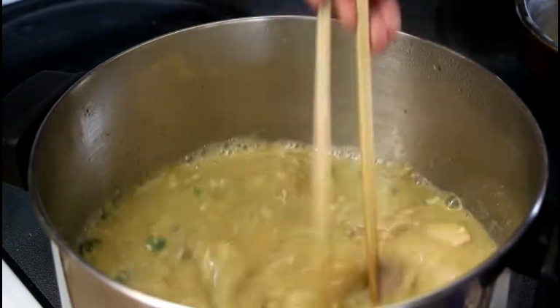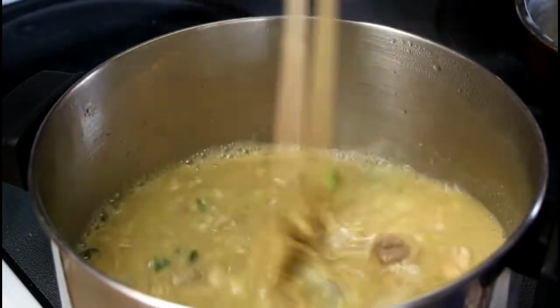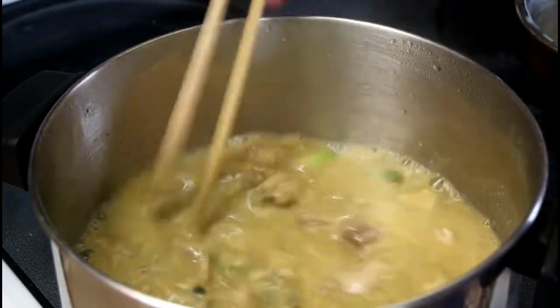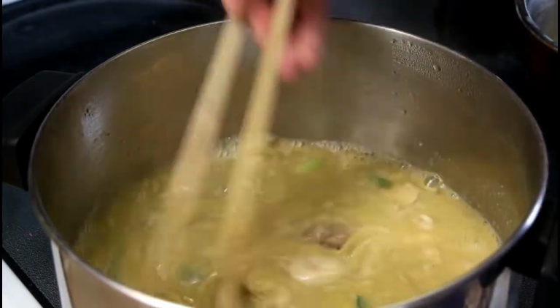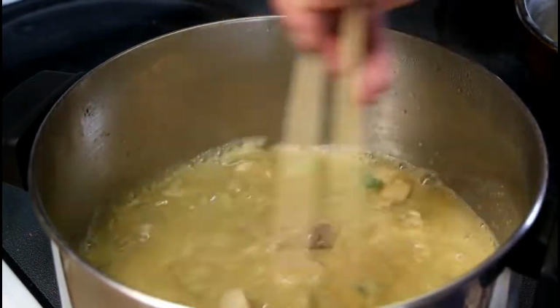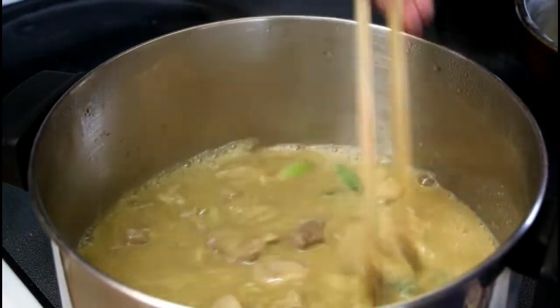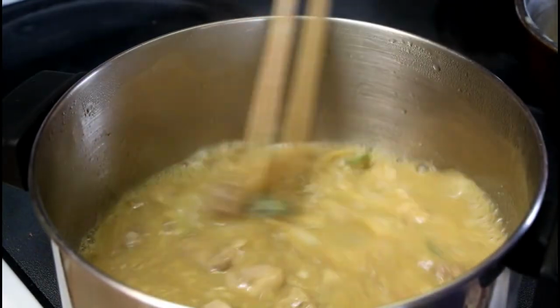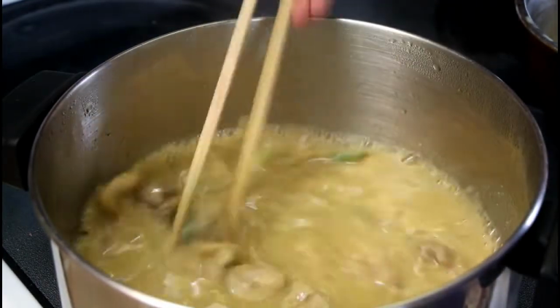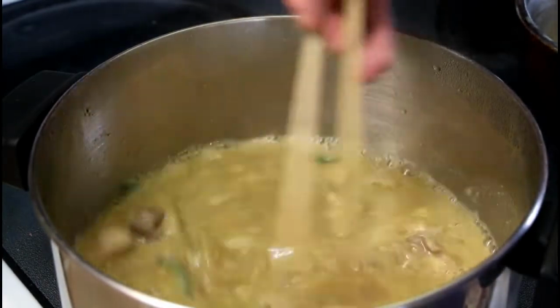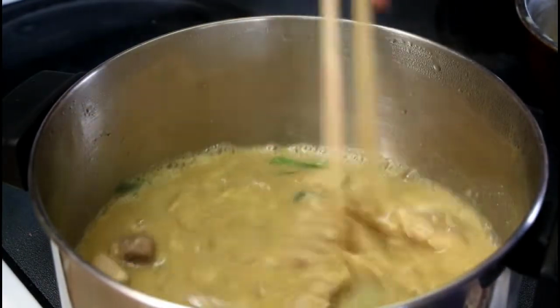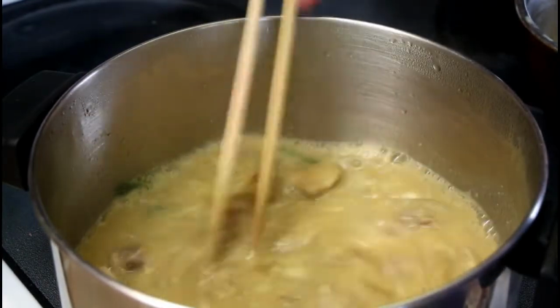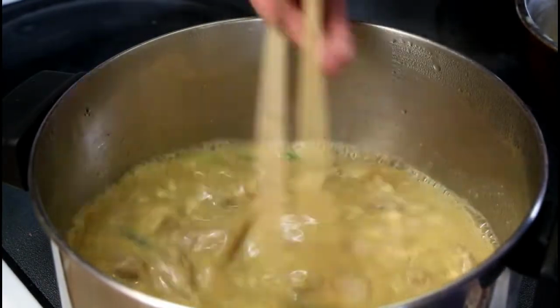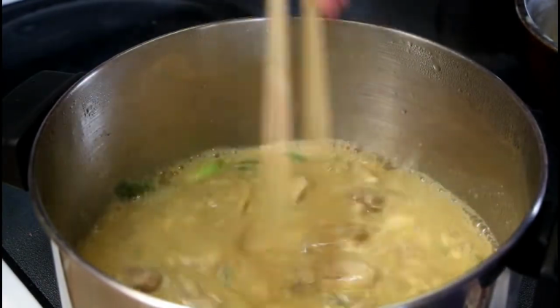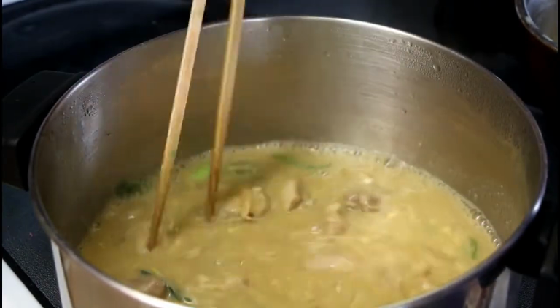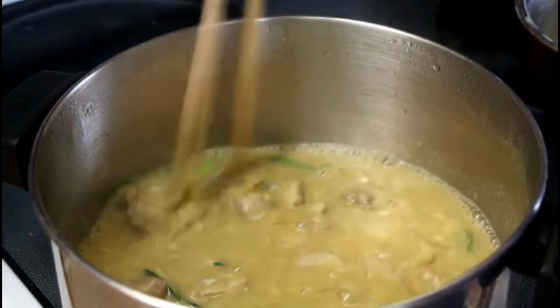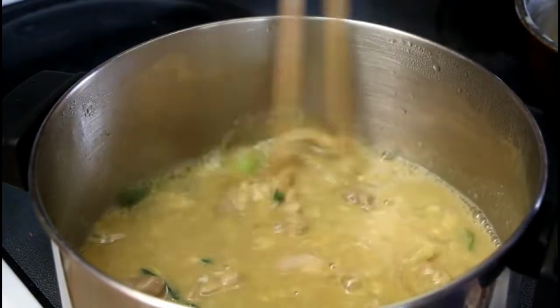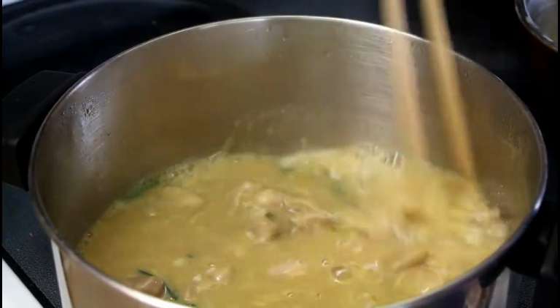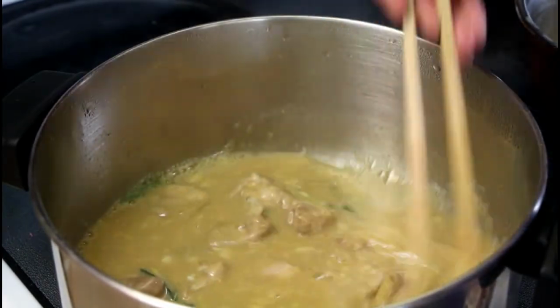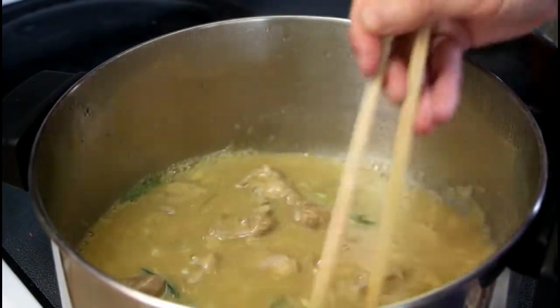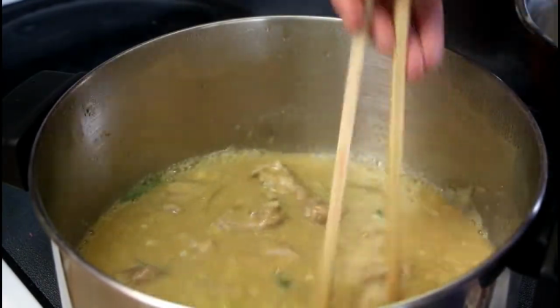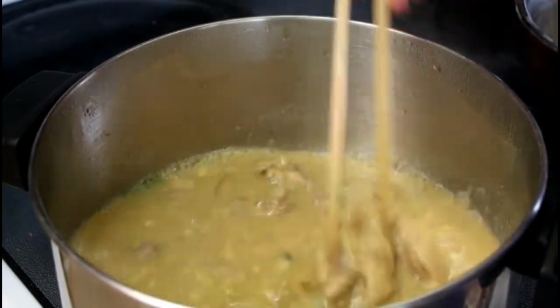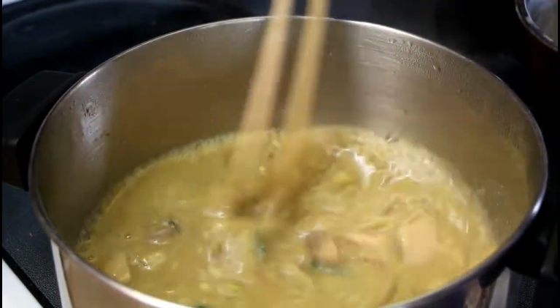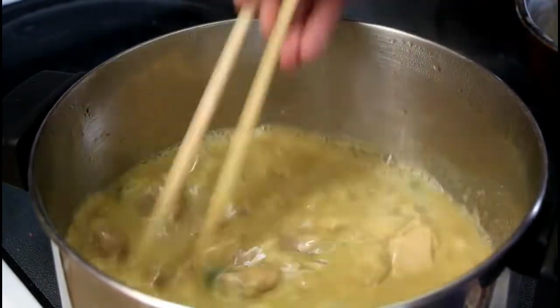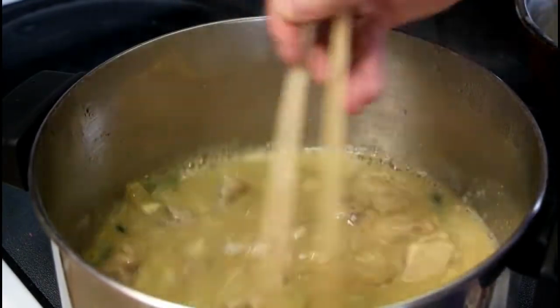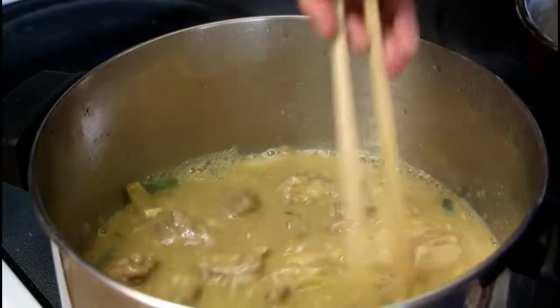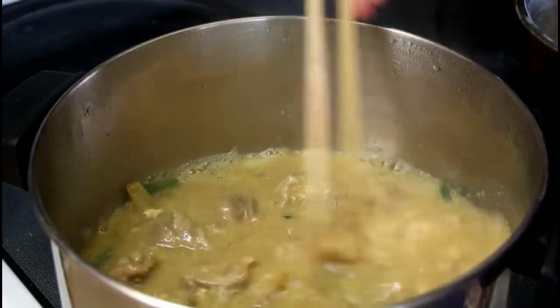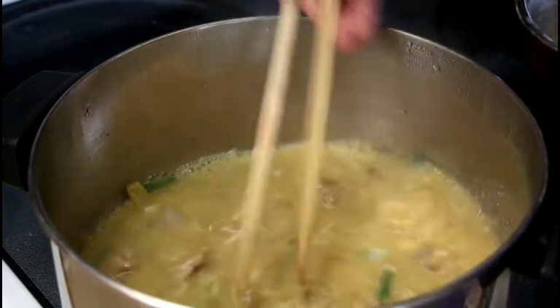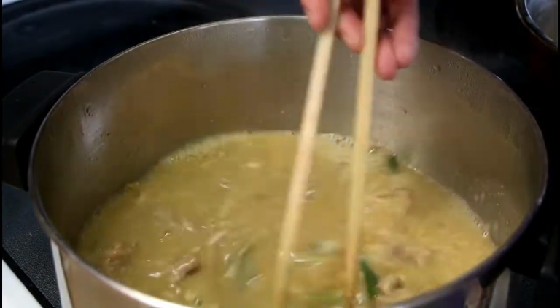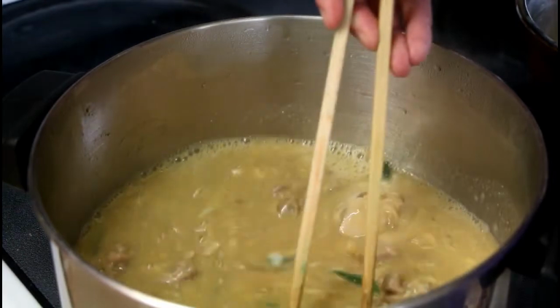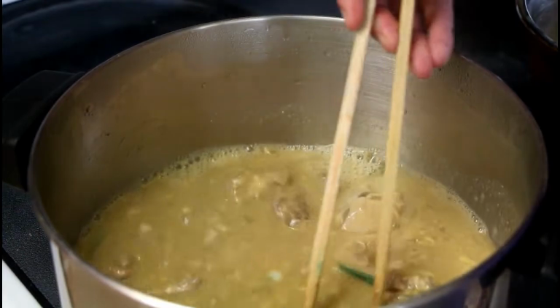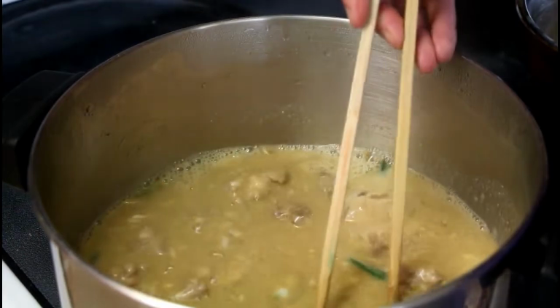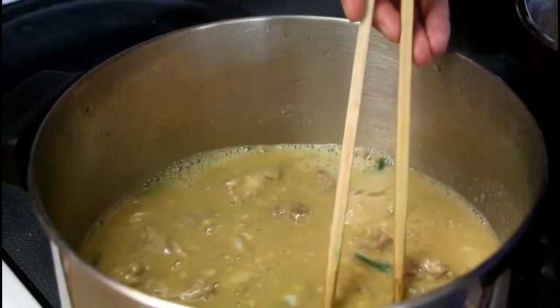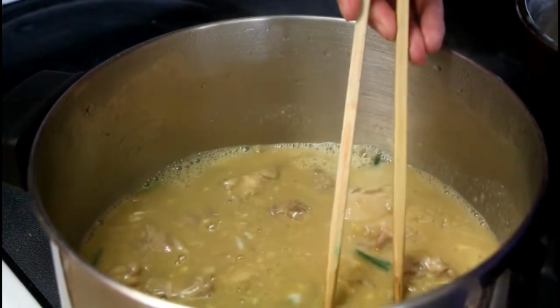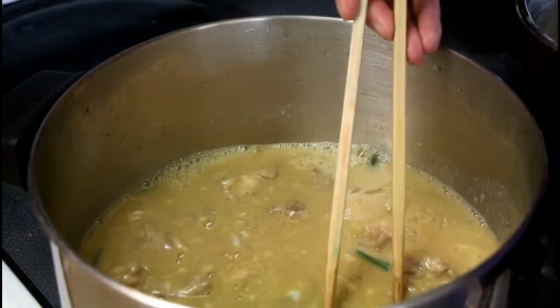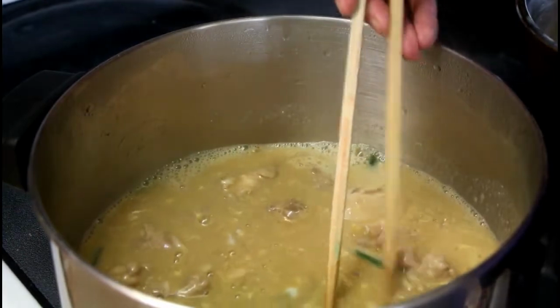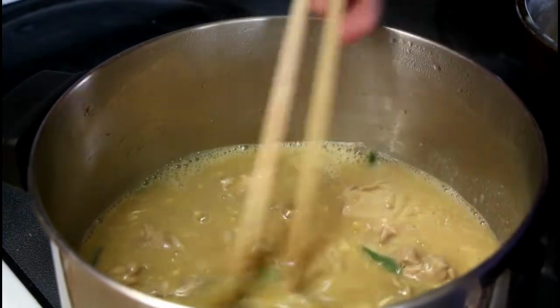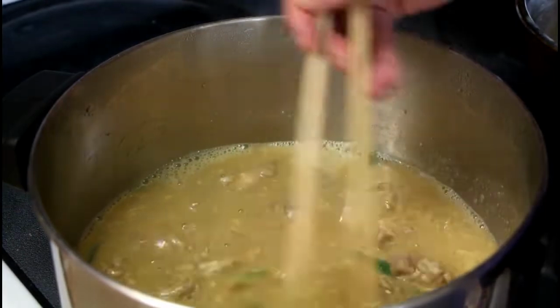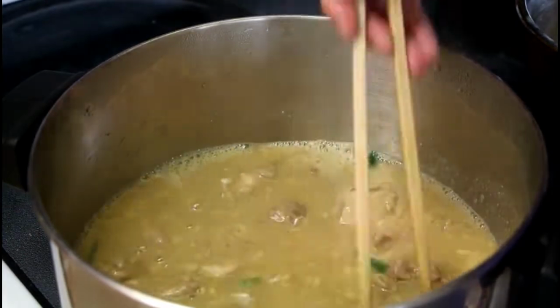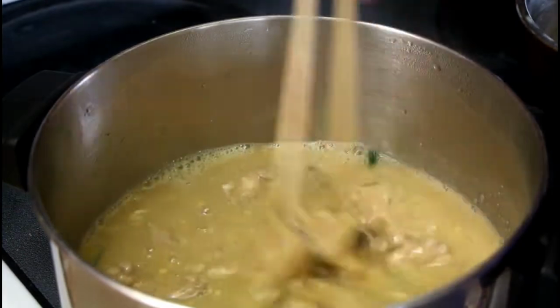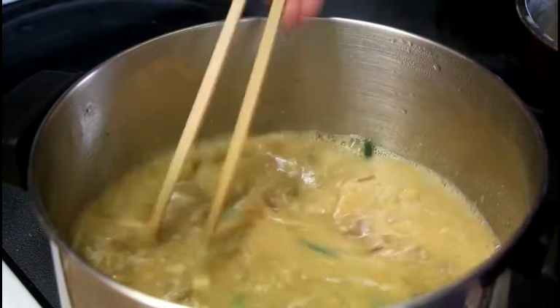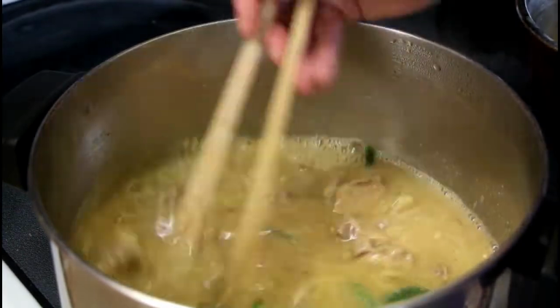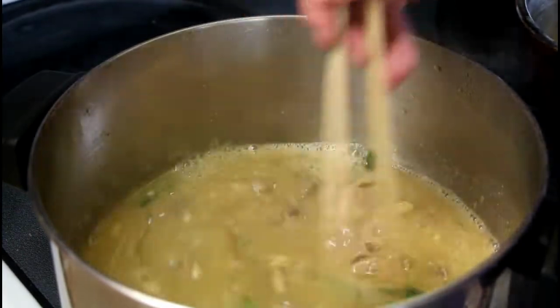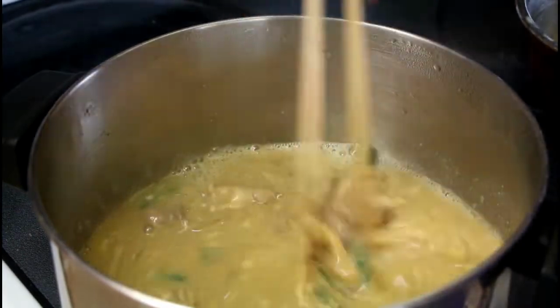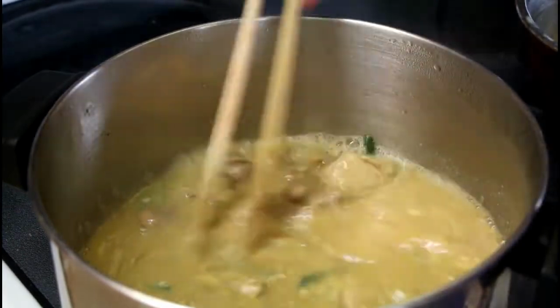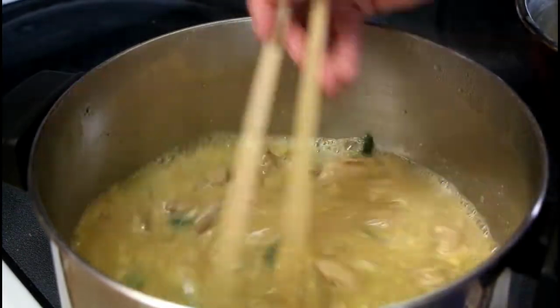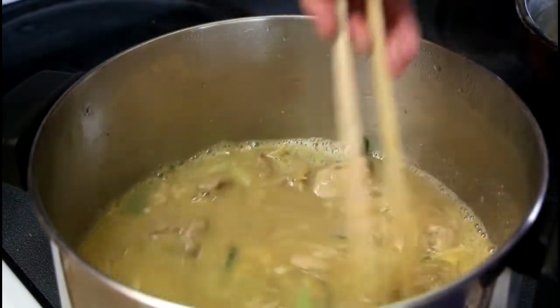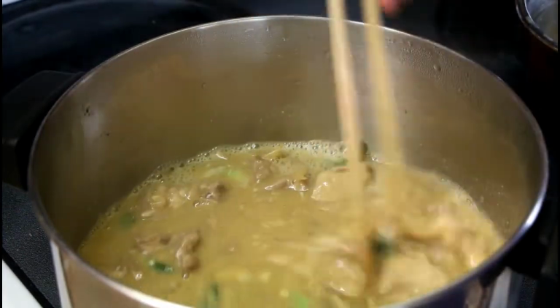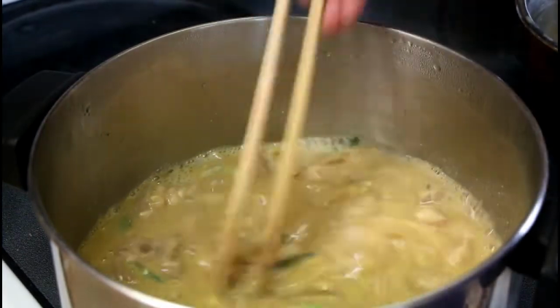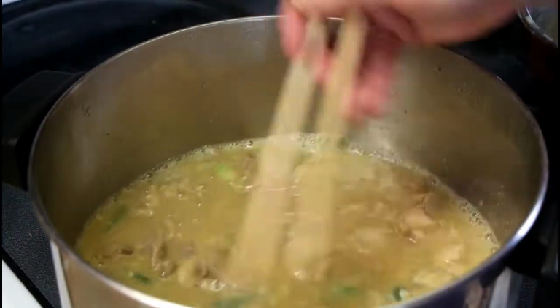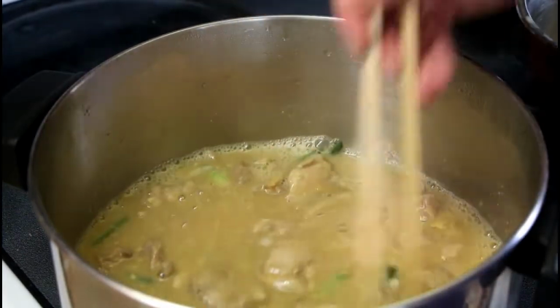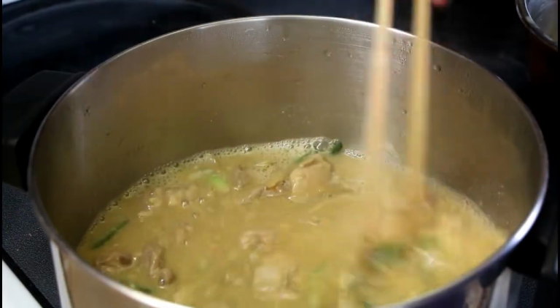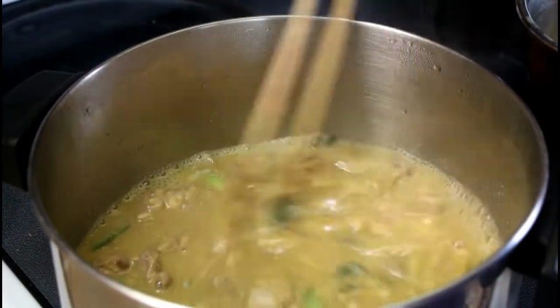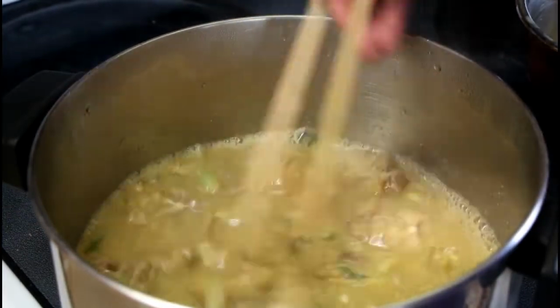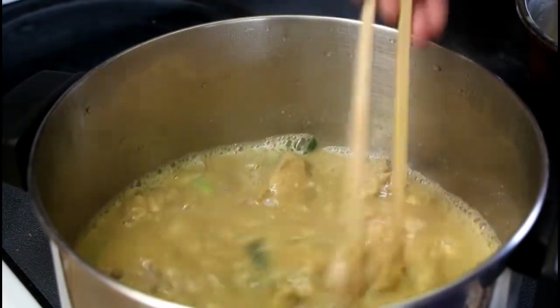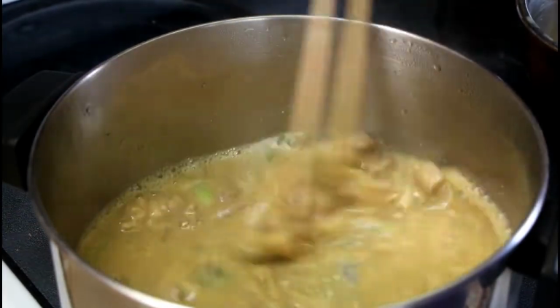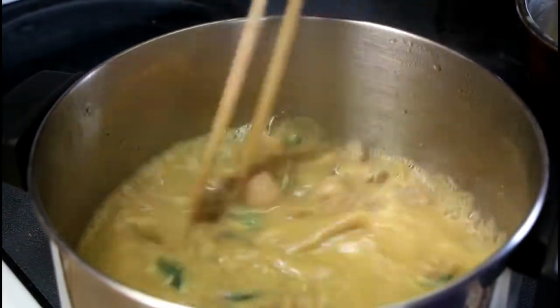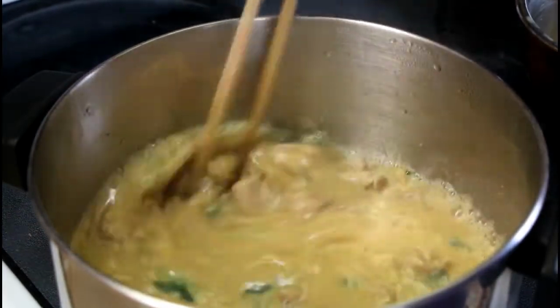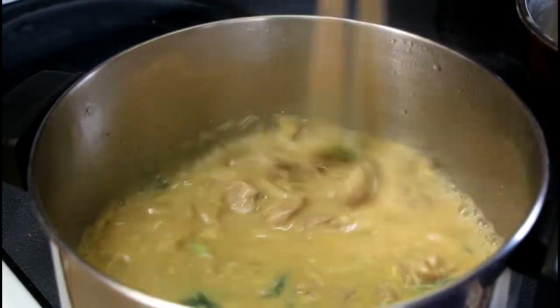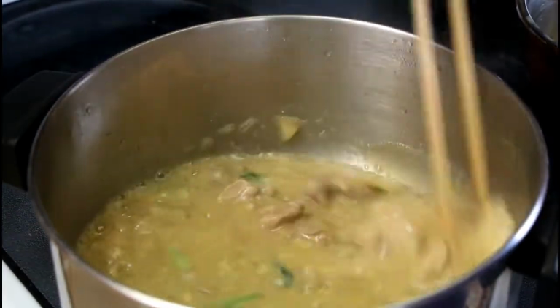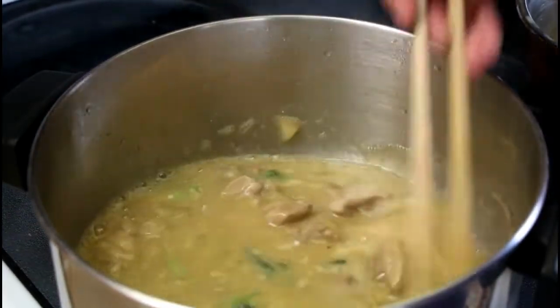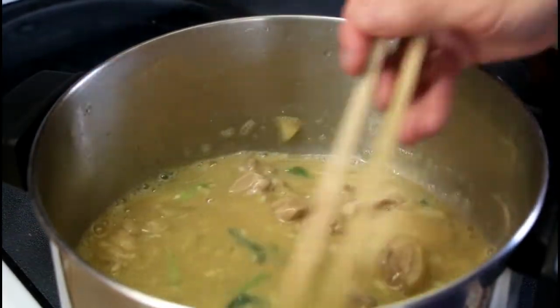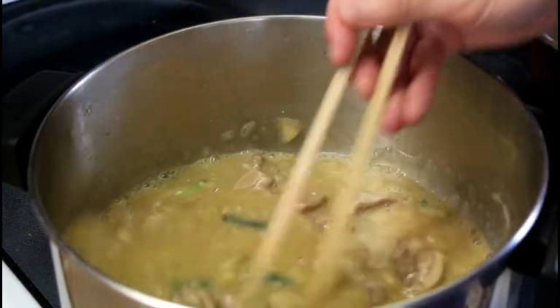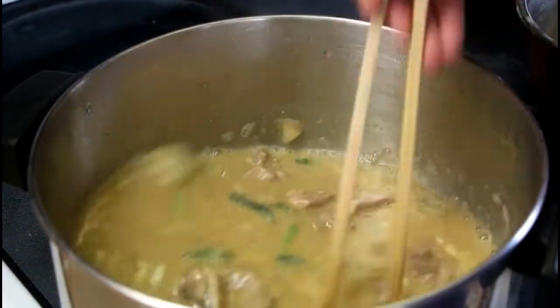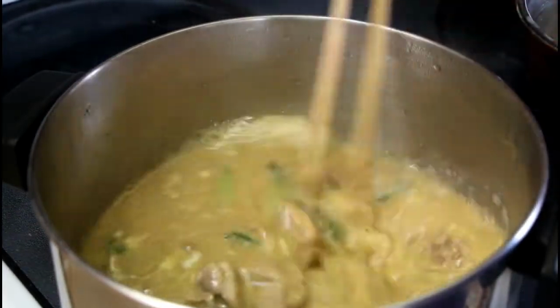You want custard, not scrambled eggs. Yeah, you don't want scrambled eggs — that's why I said that. I'm supporting you. It's so important to get that texture right.